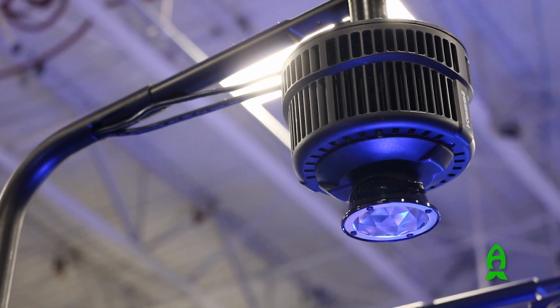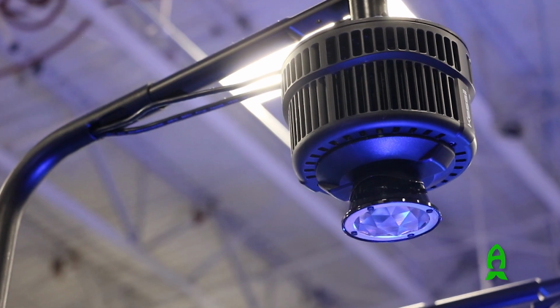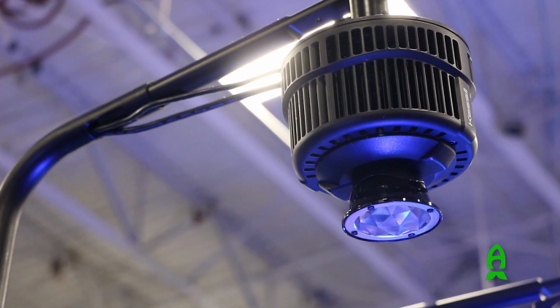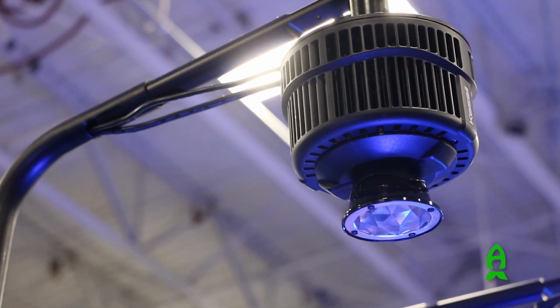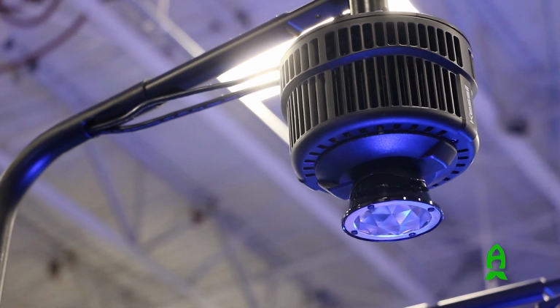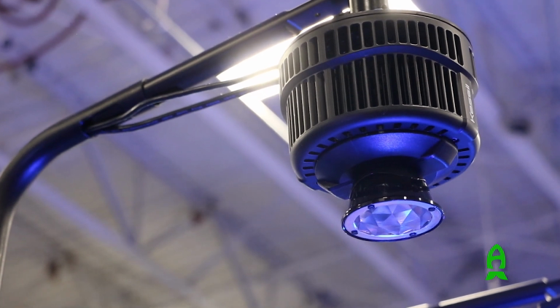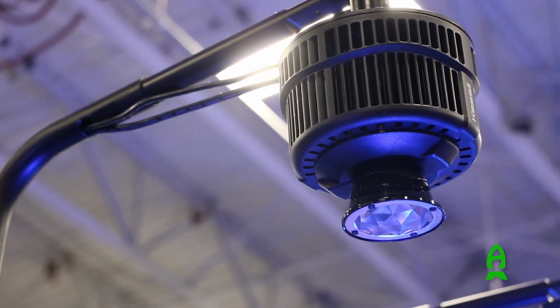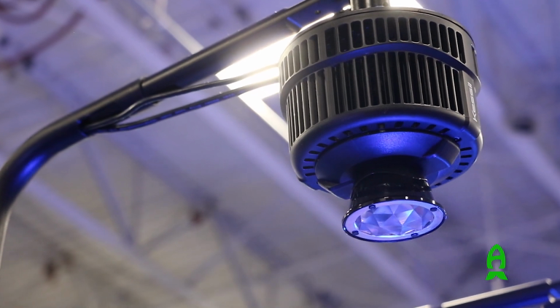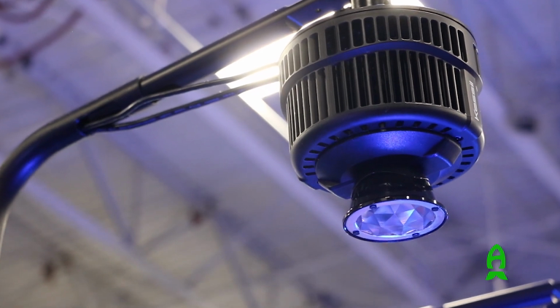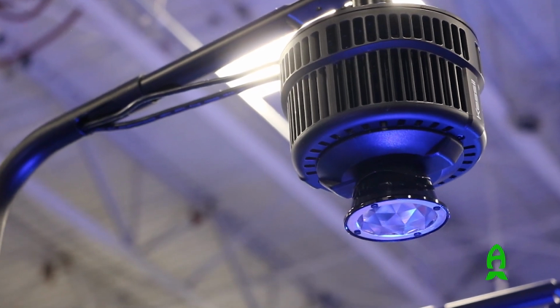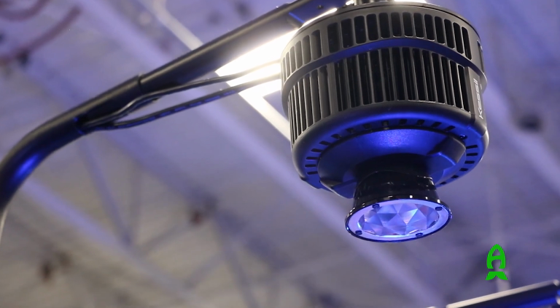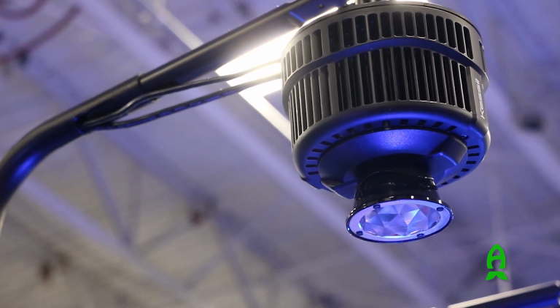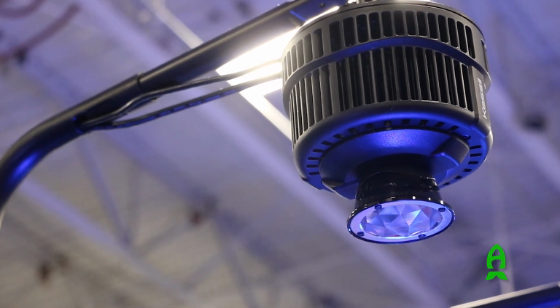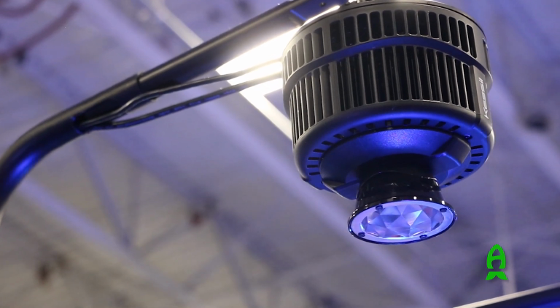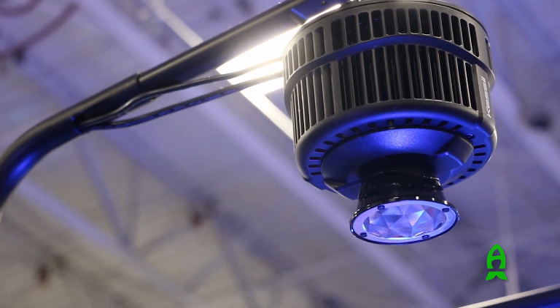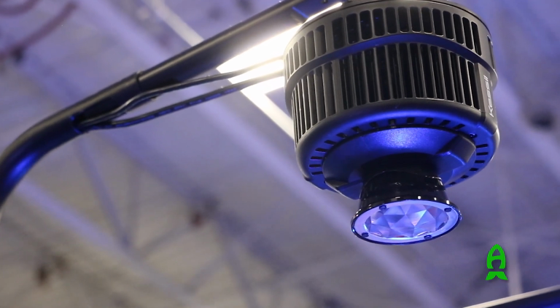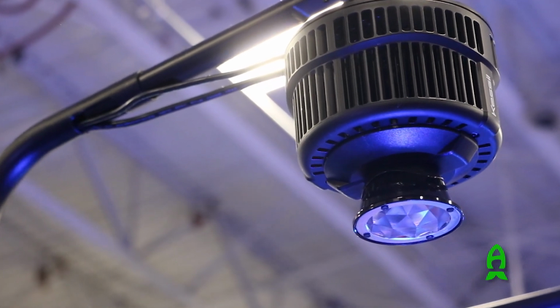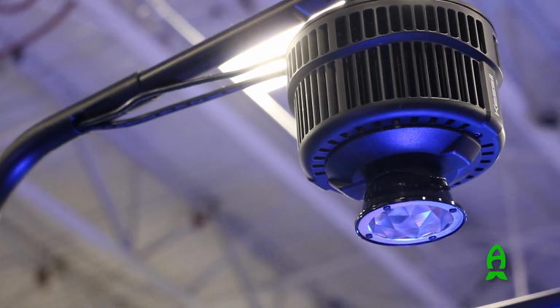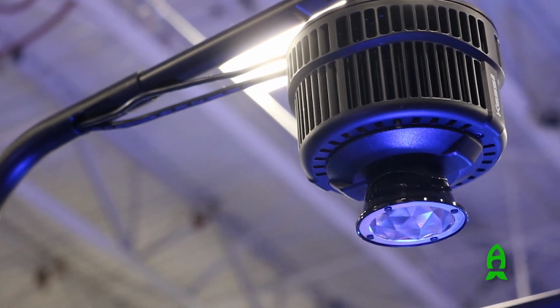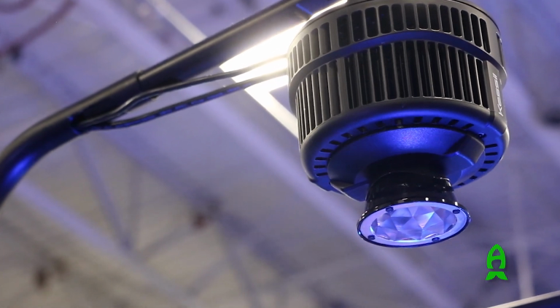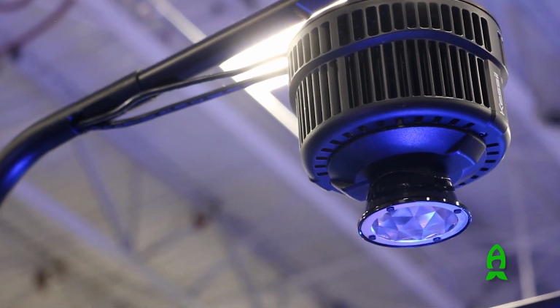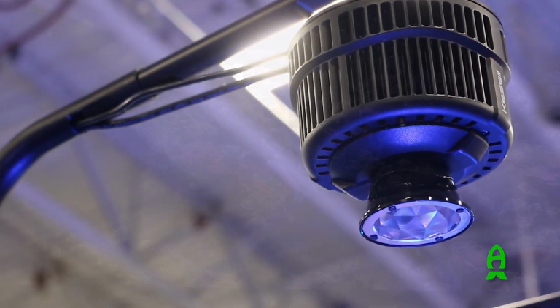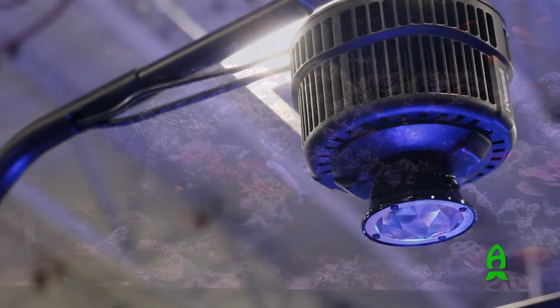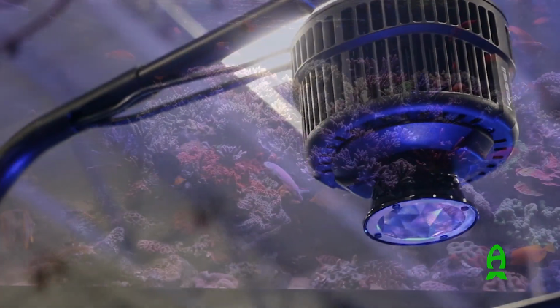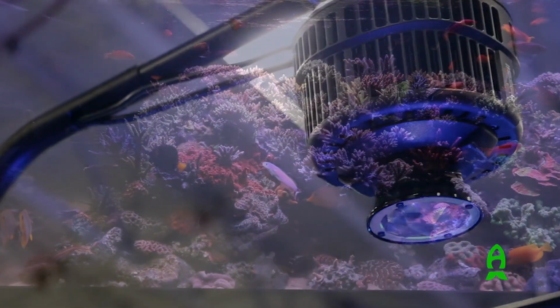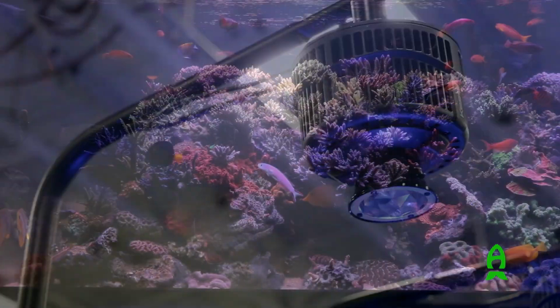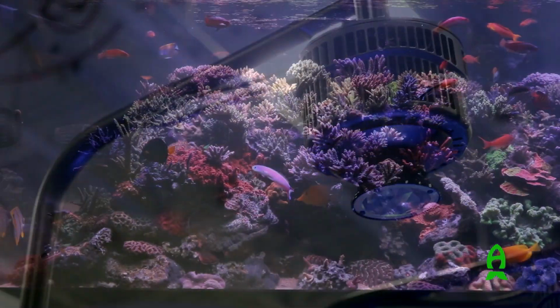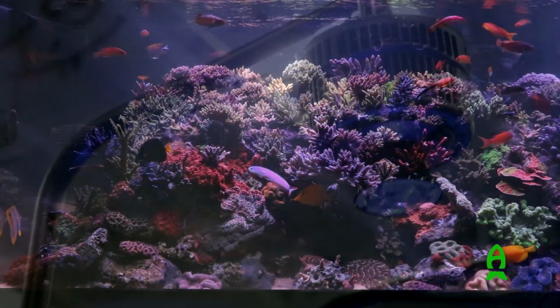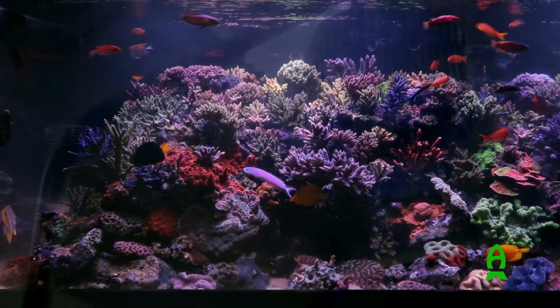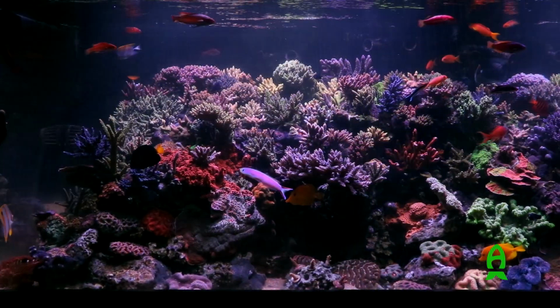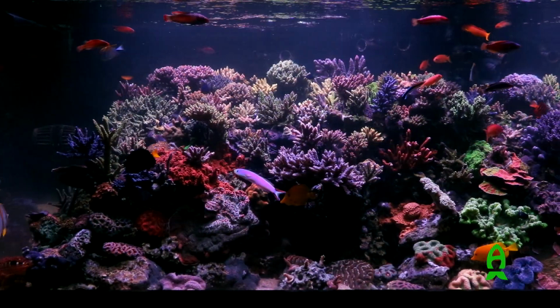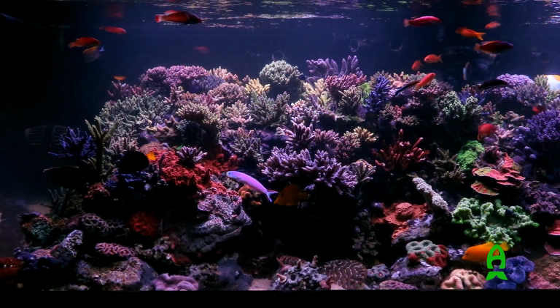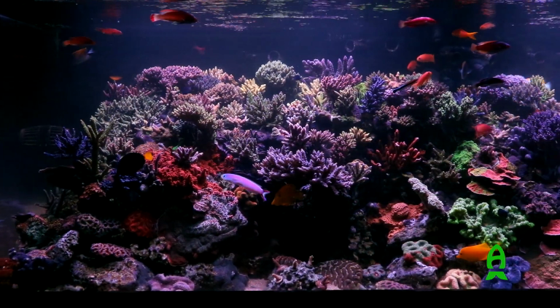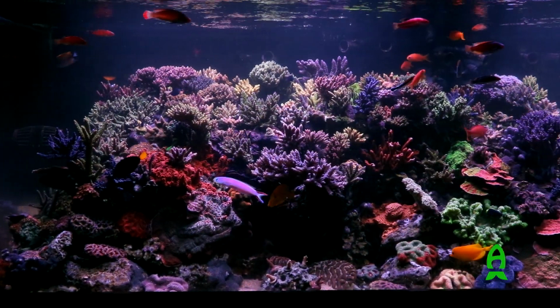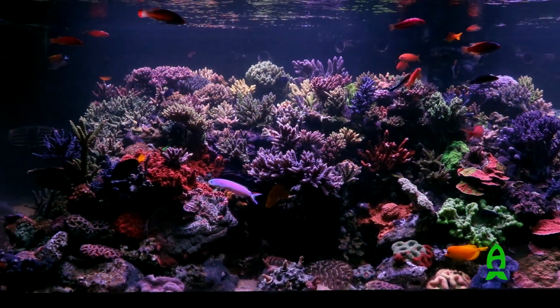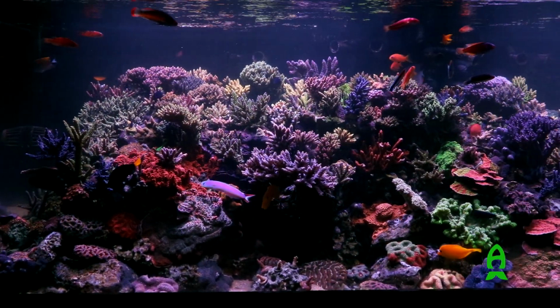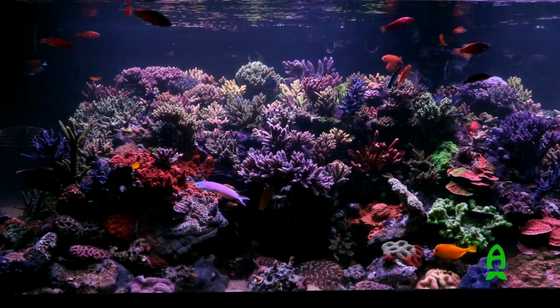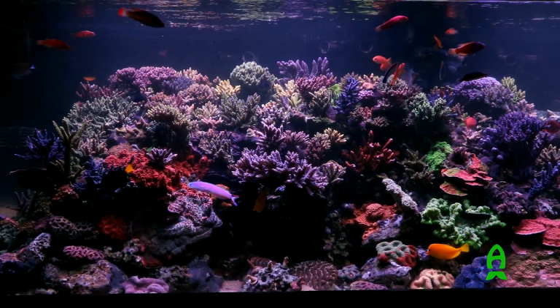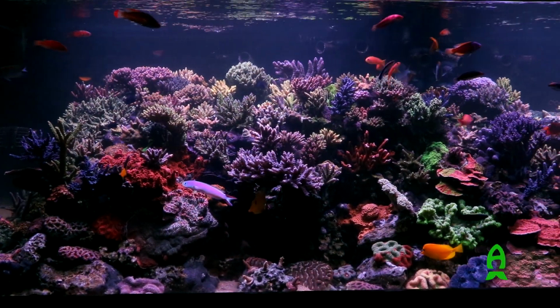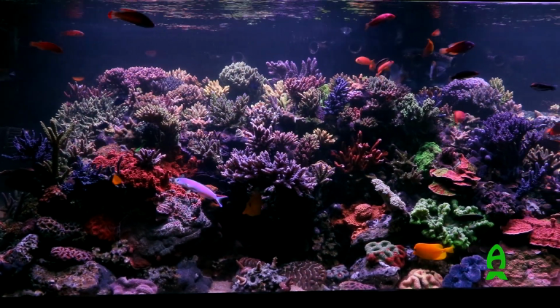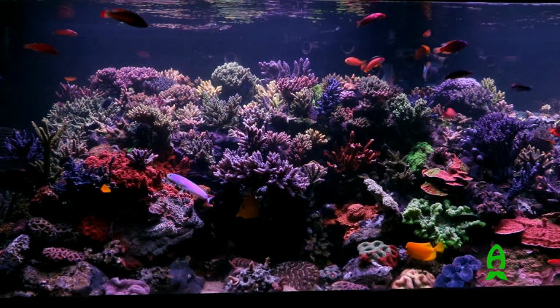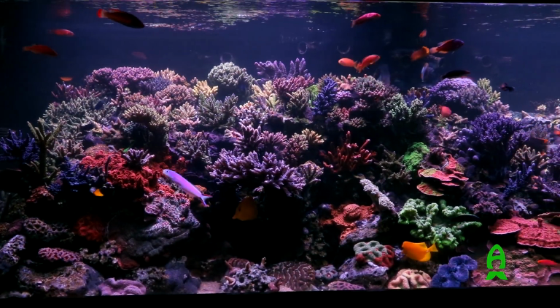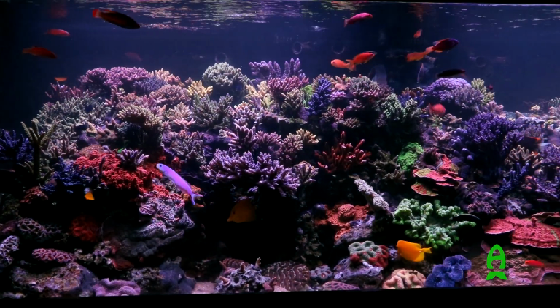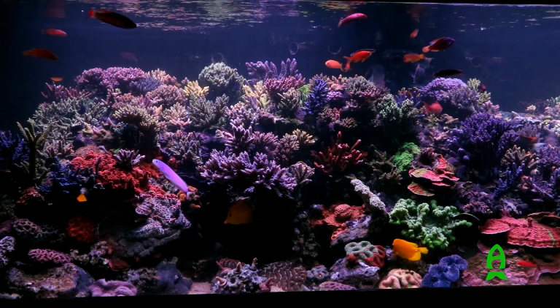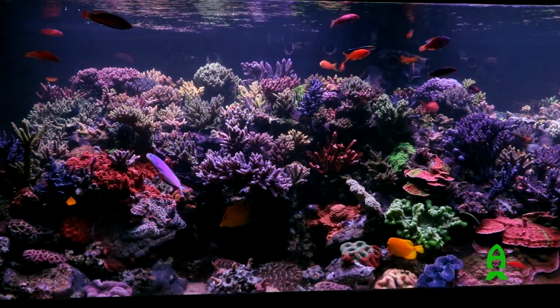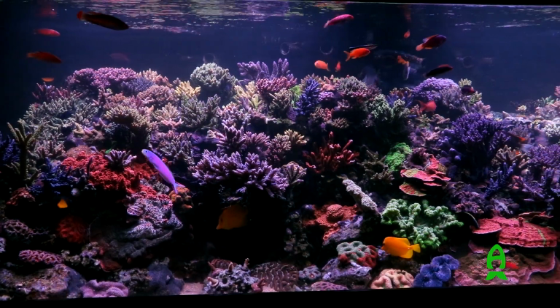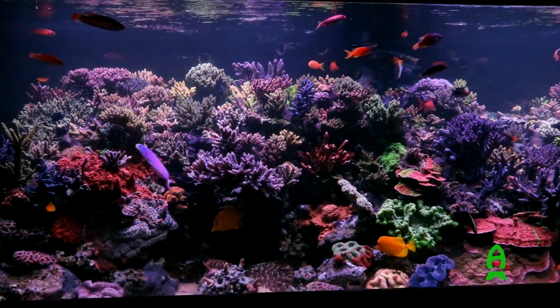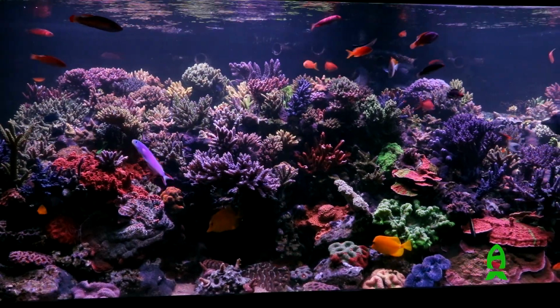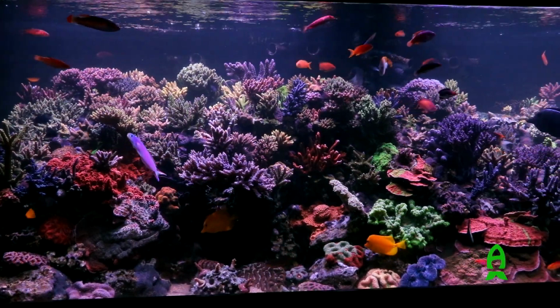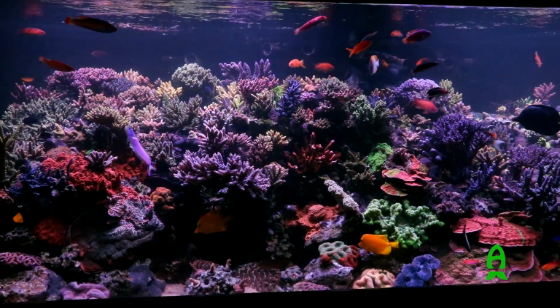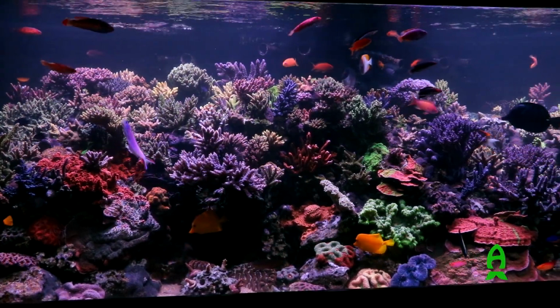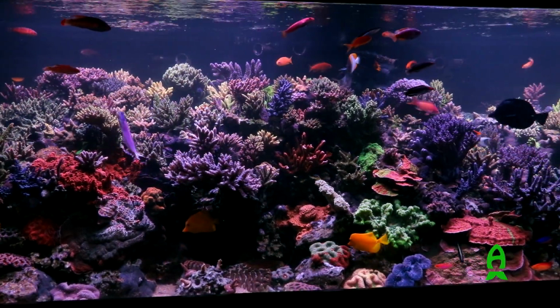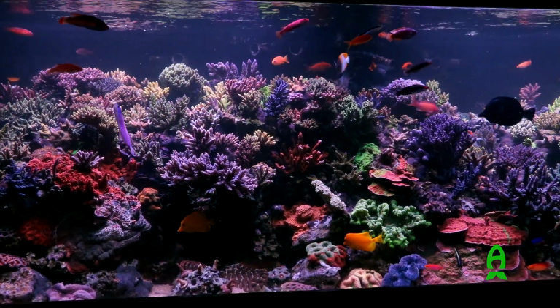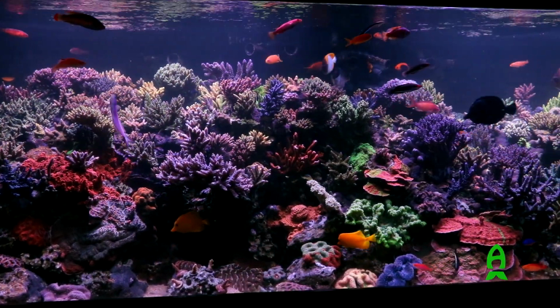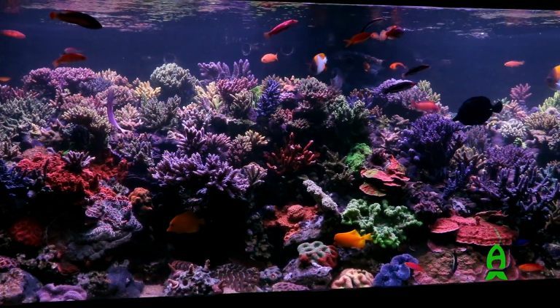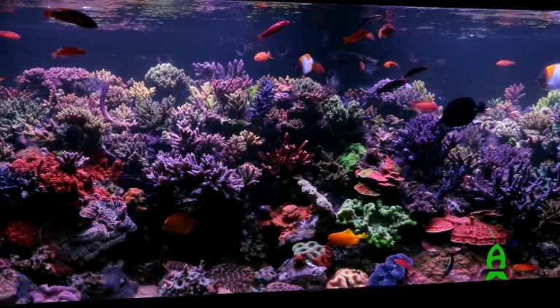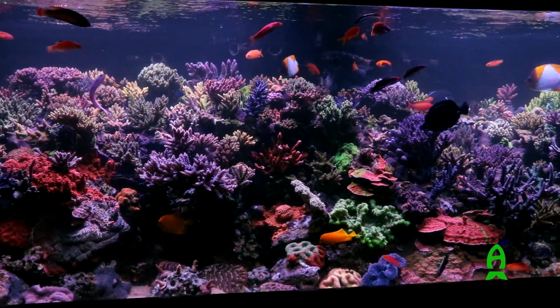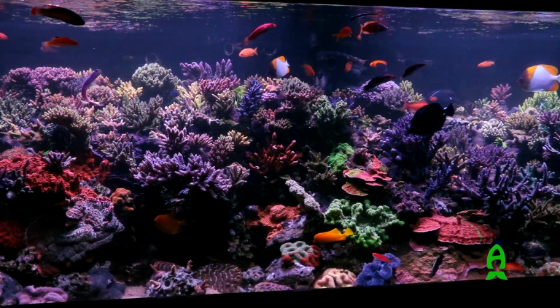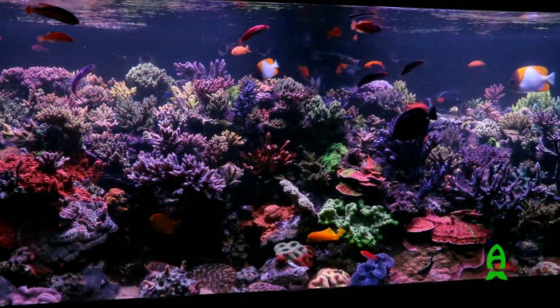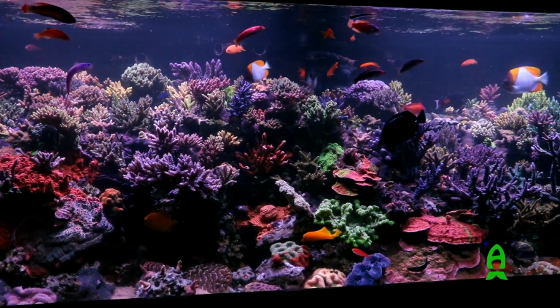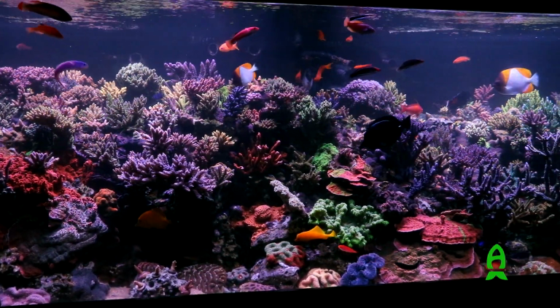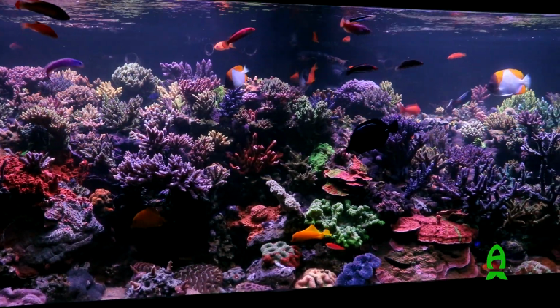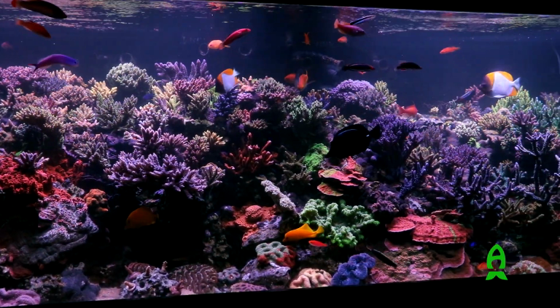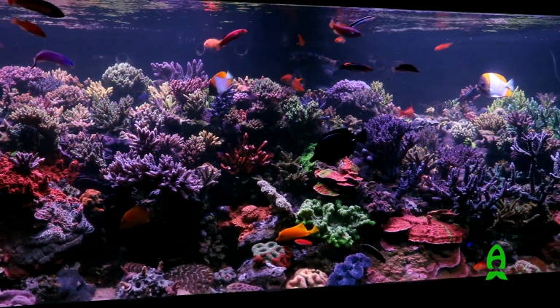So it's our SPS dominant style fixture designed for deep tanks, SPS, Acropora — 185 watts.